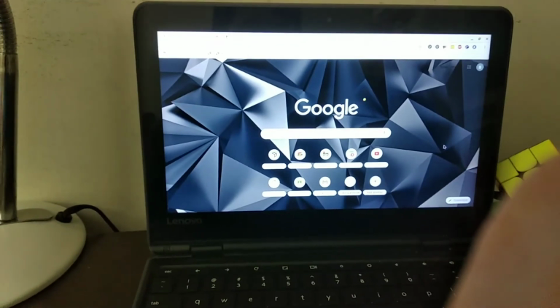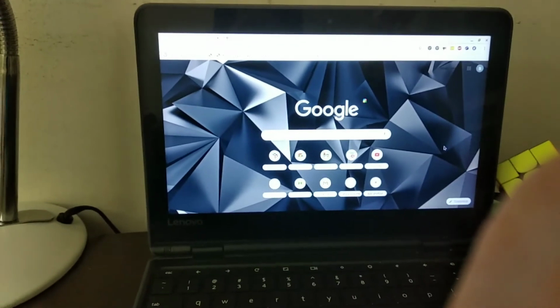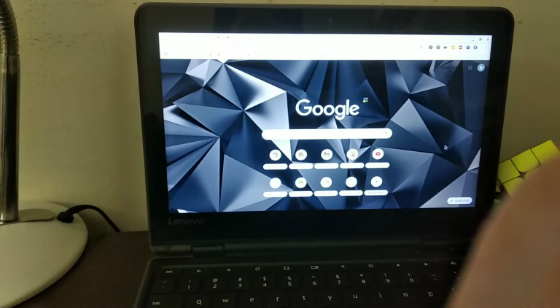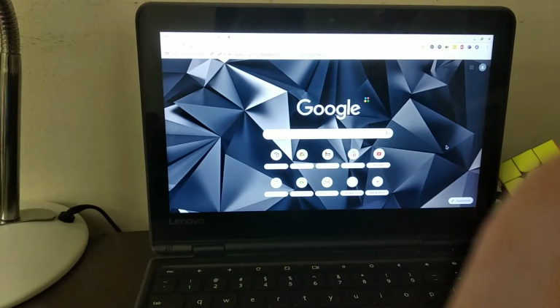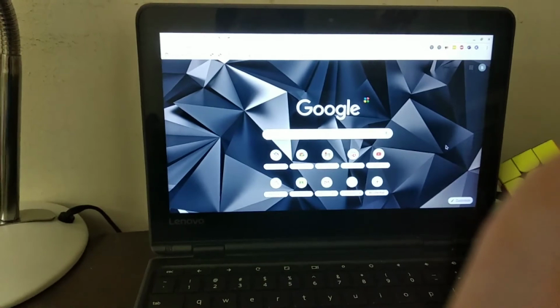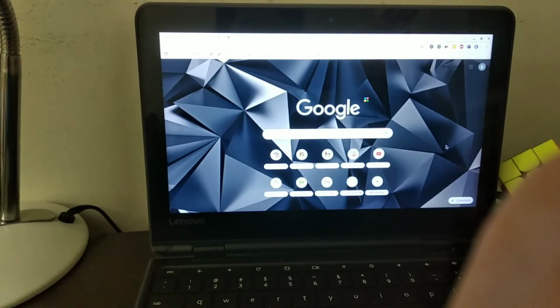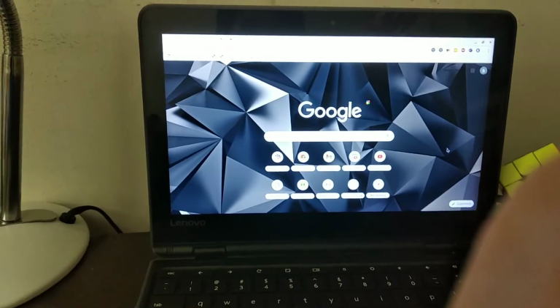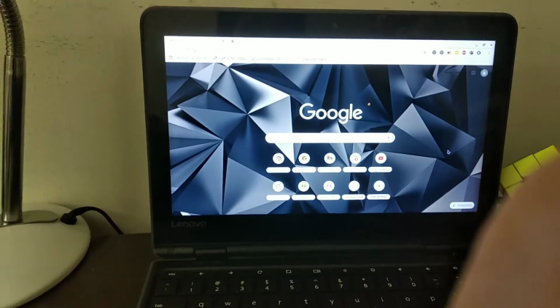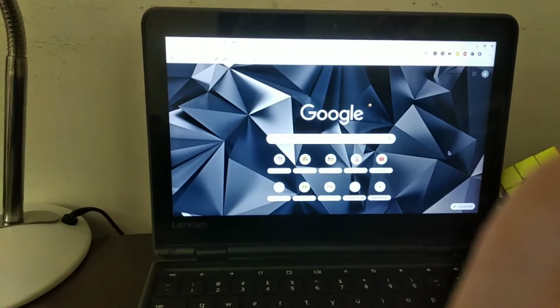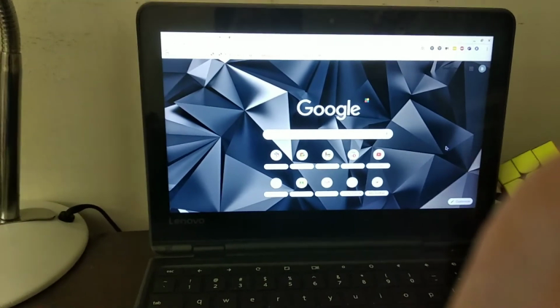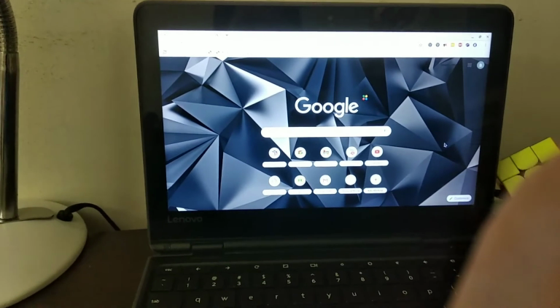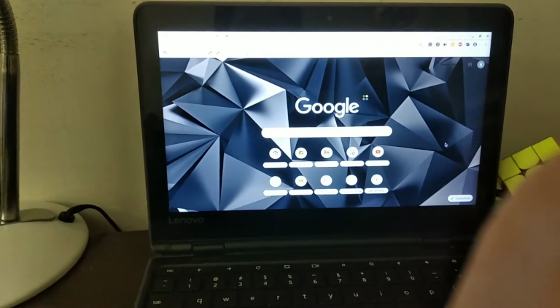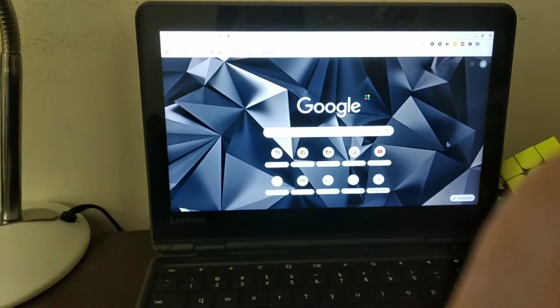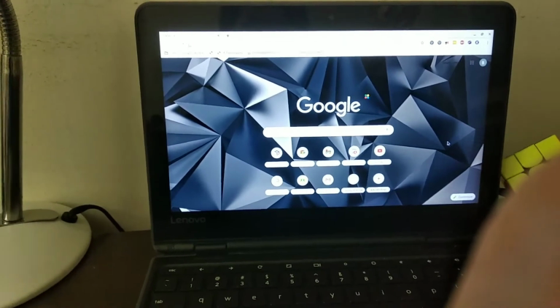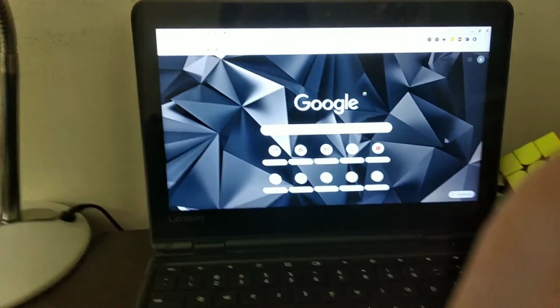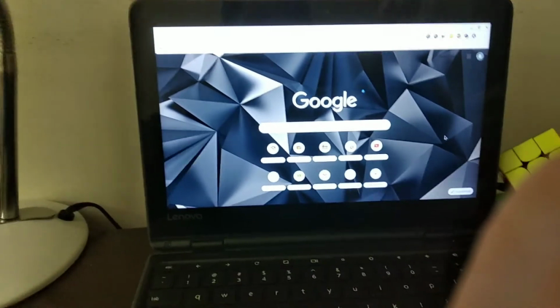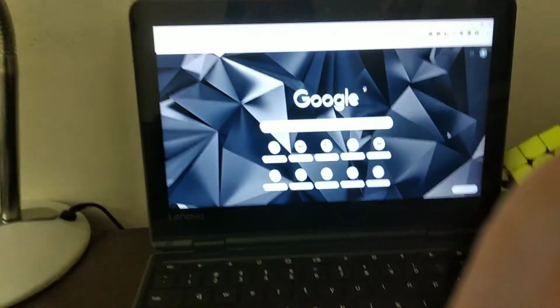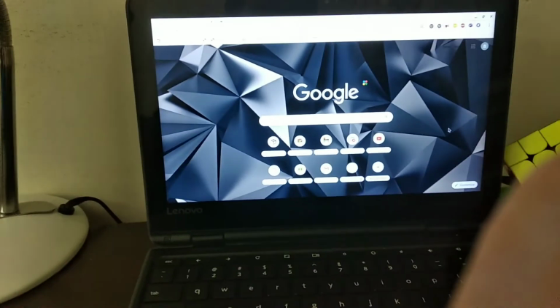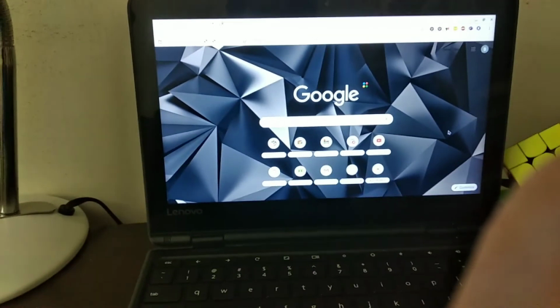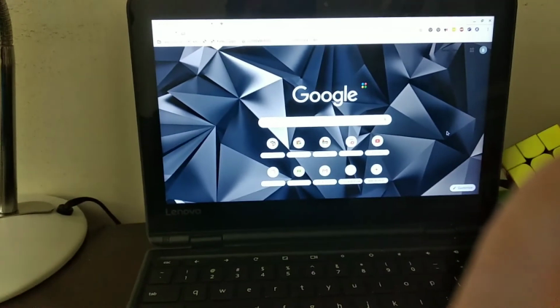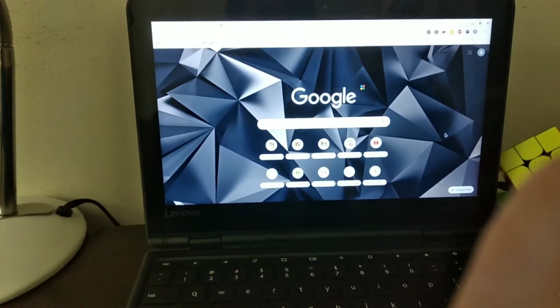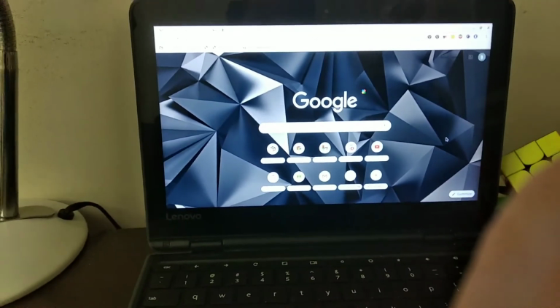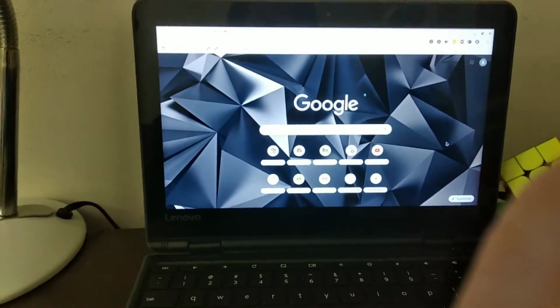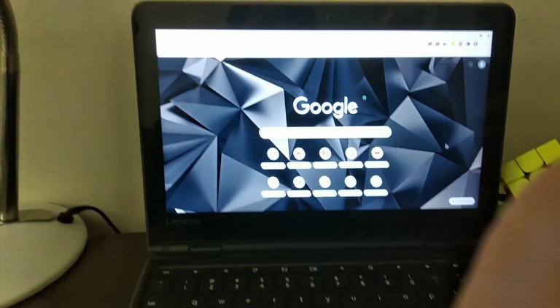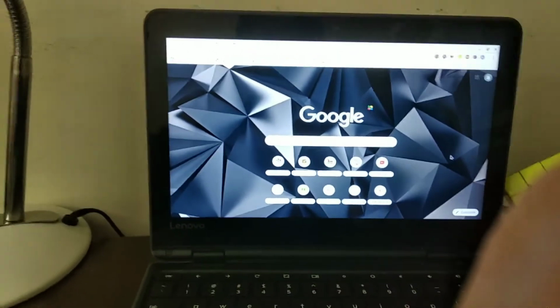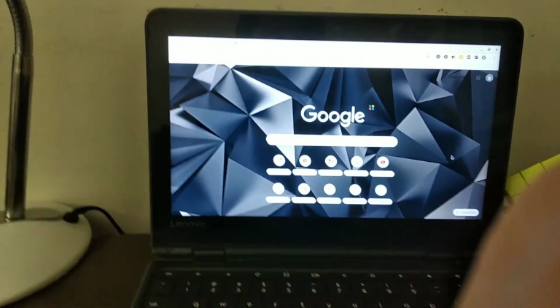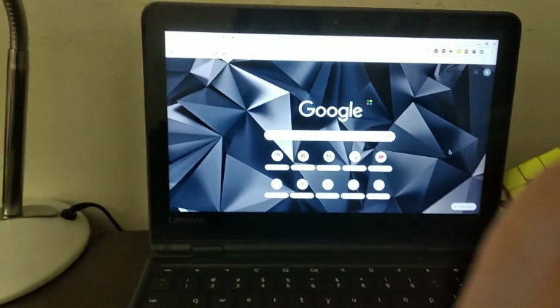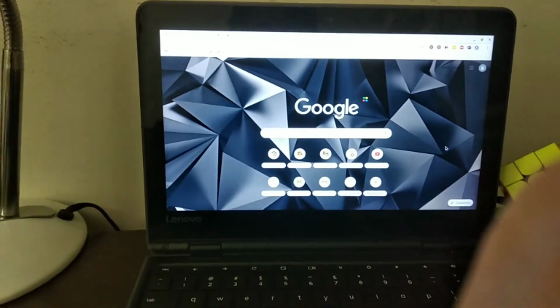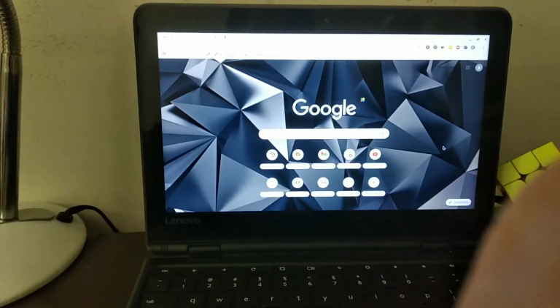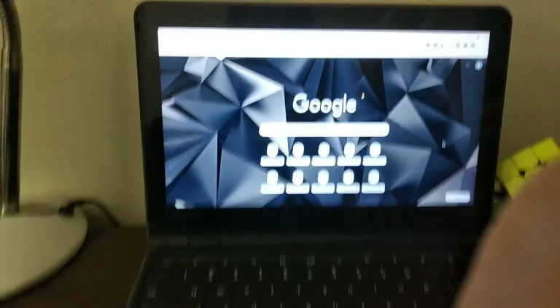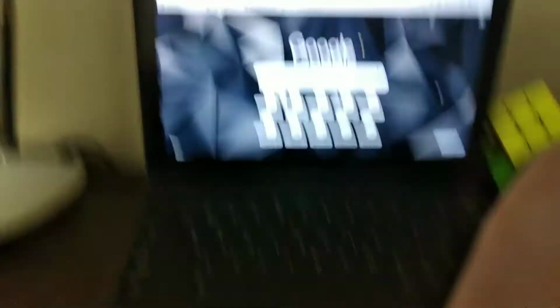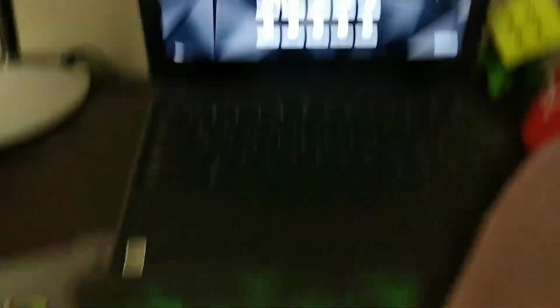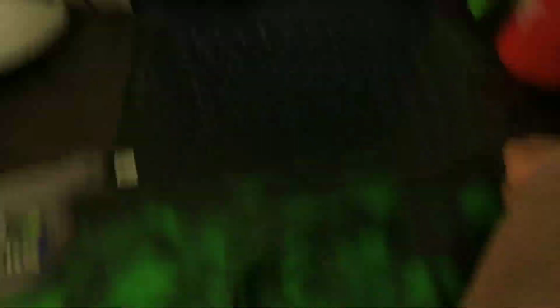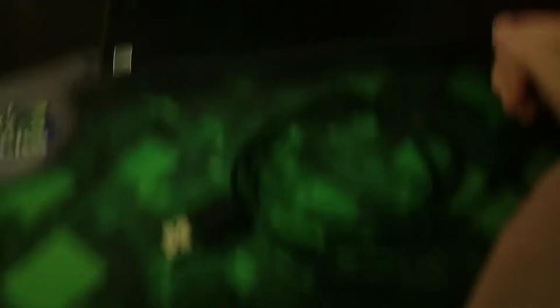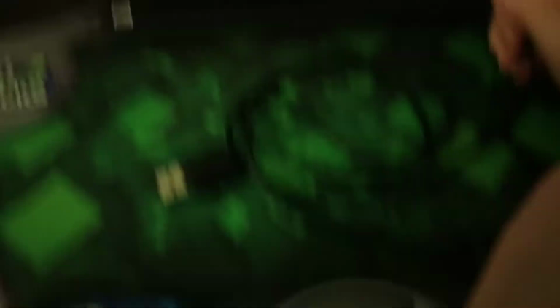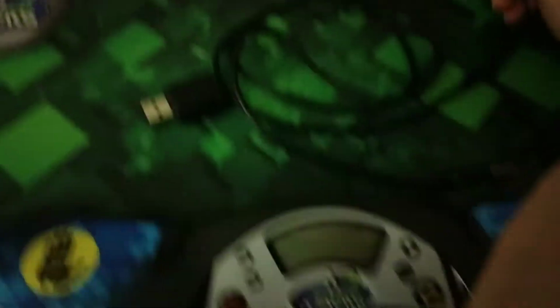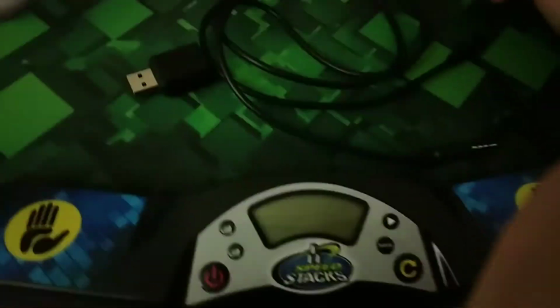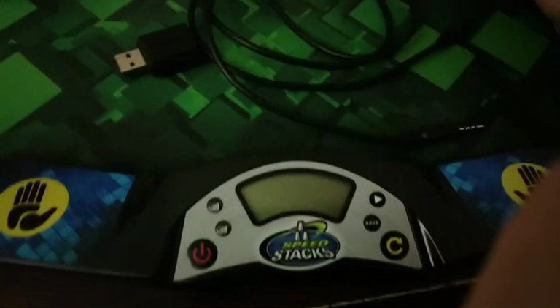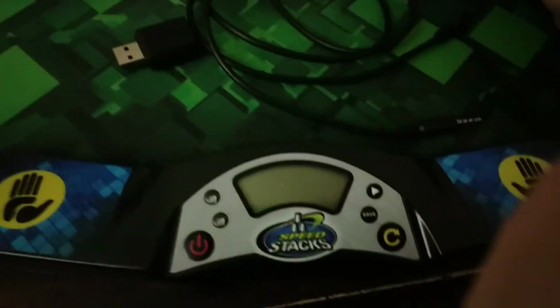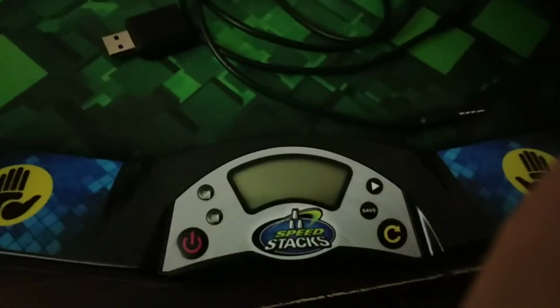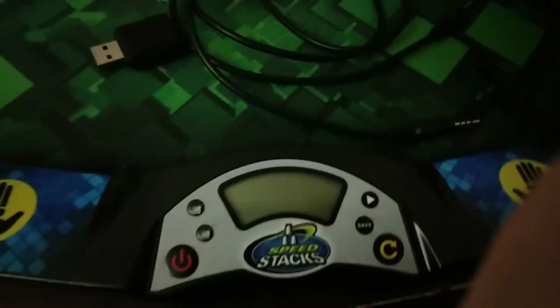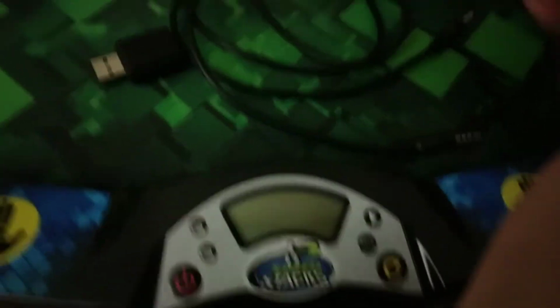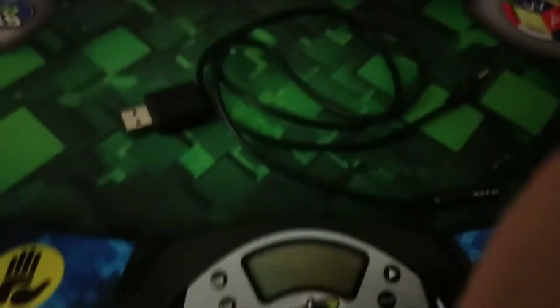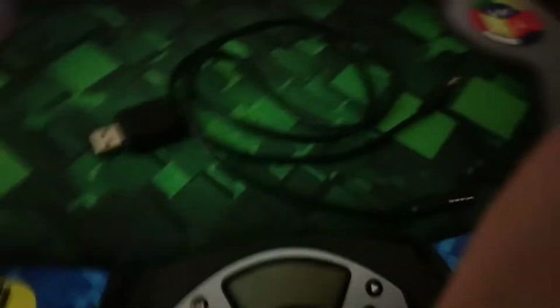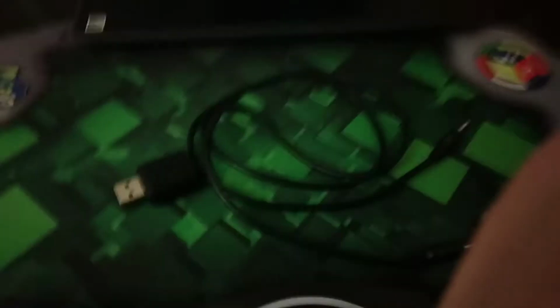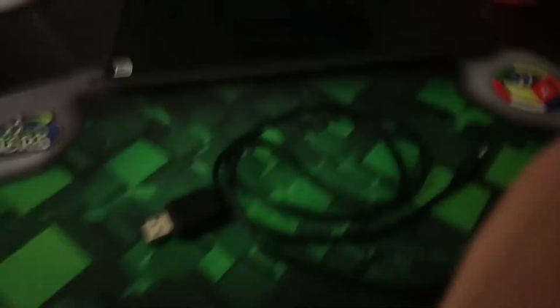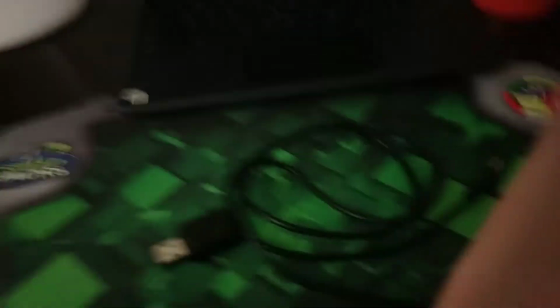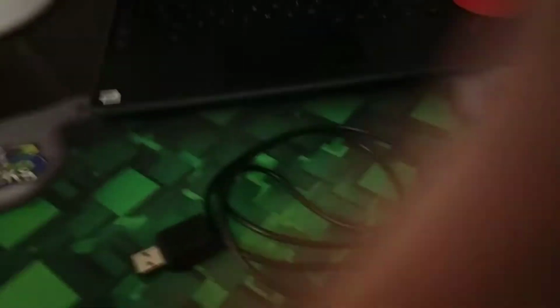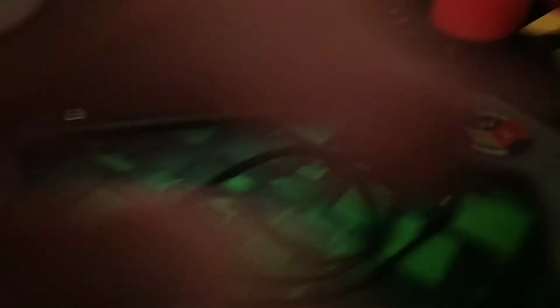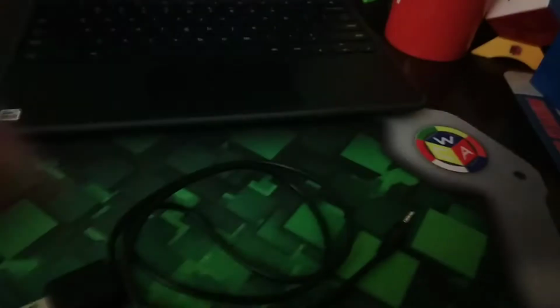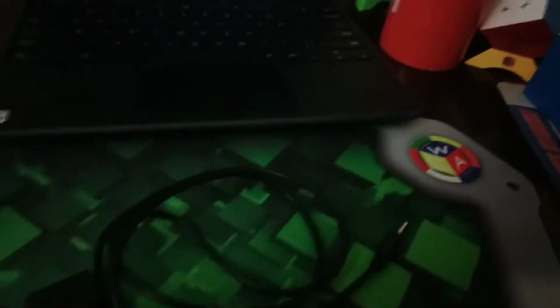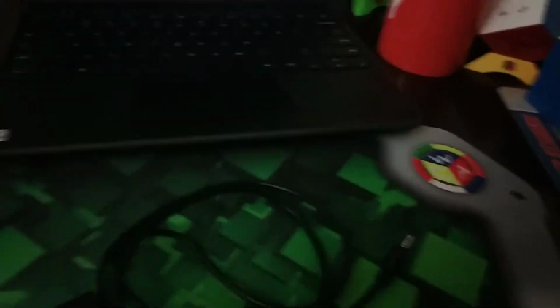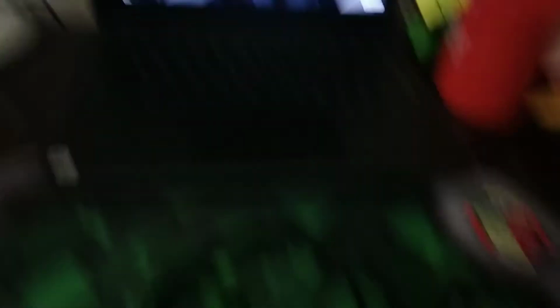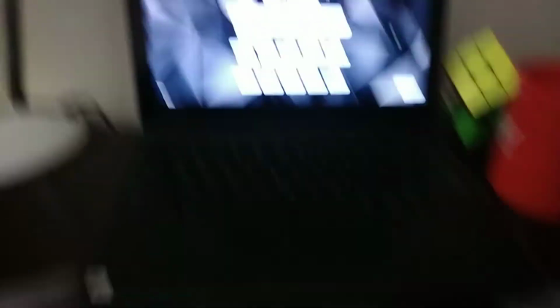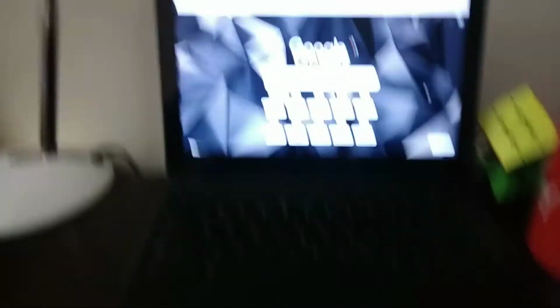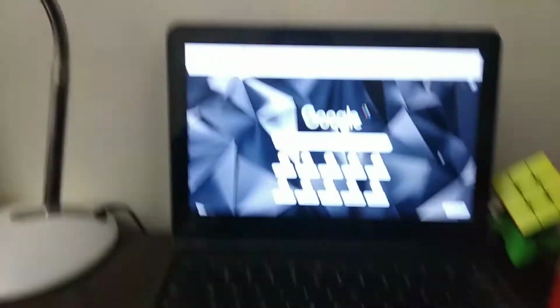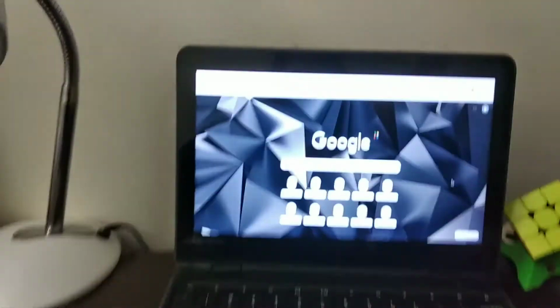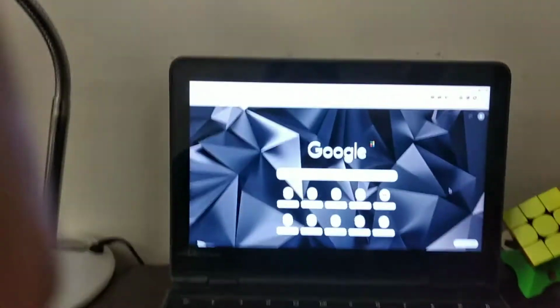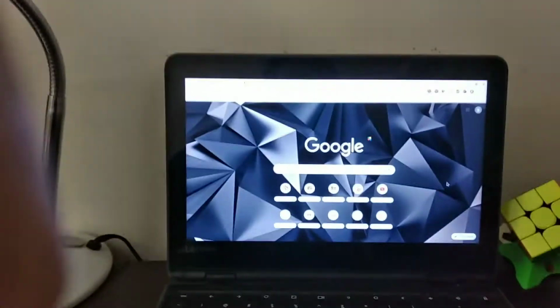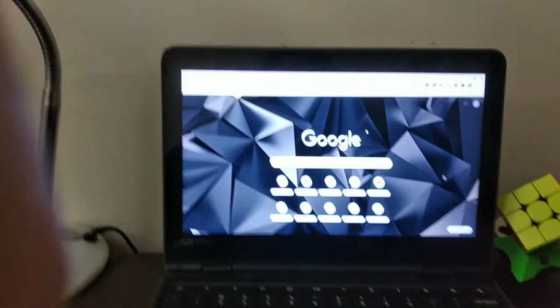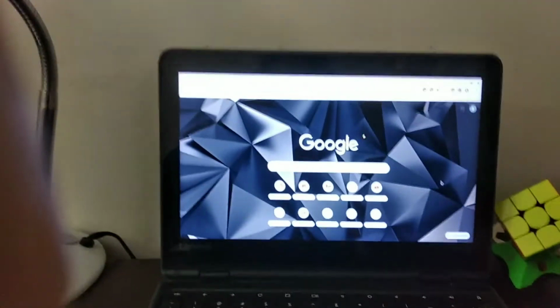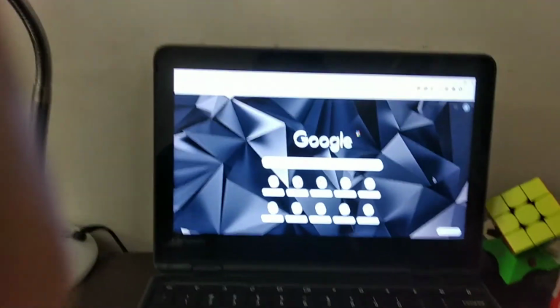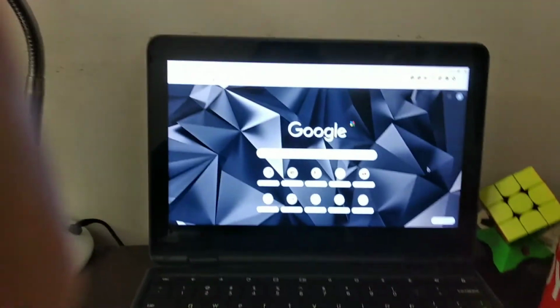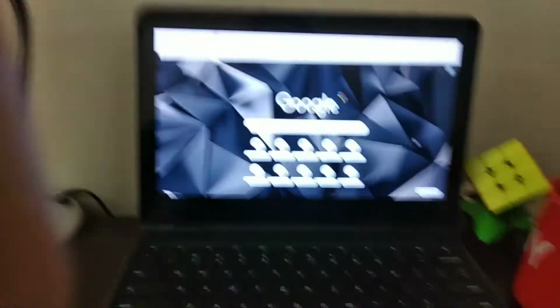Hello everyone, today I'm going to be showing you how to connect your stack mat to your Chromebook.